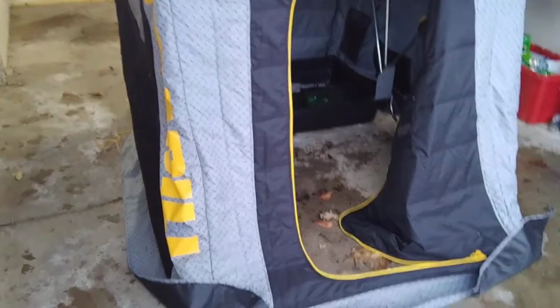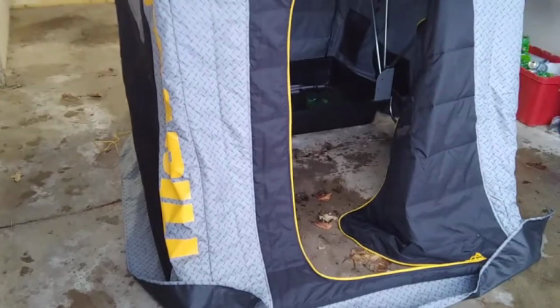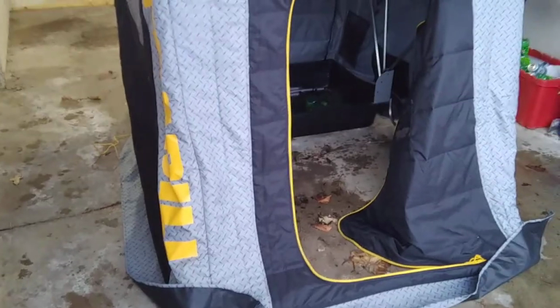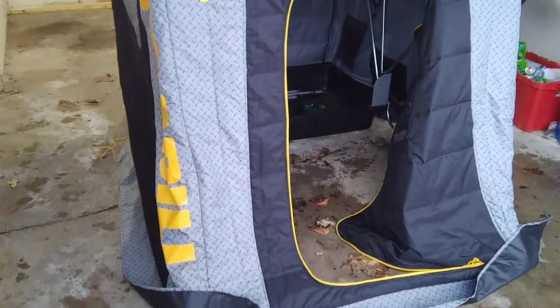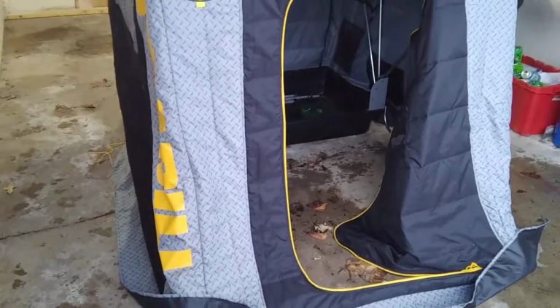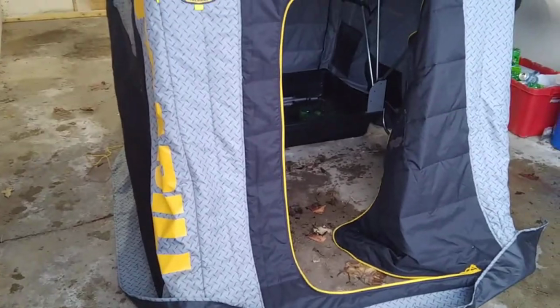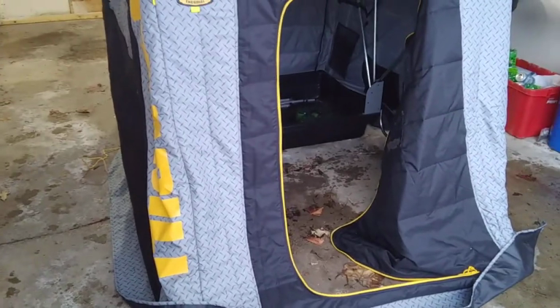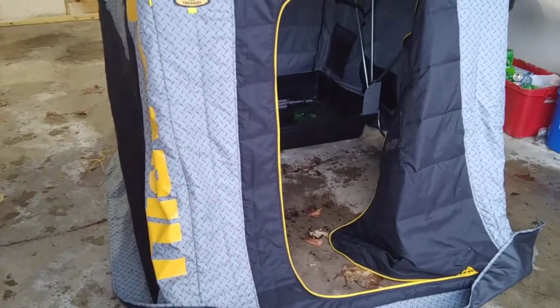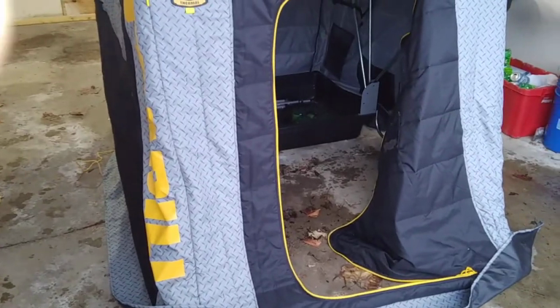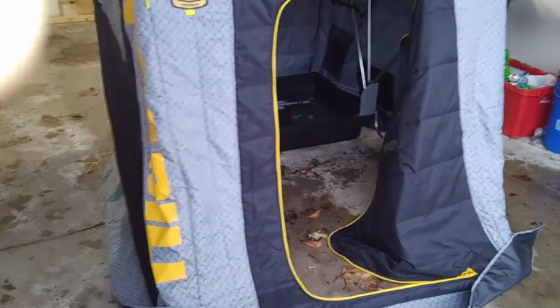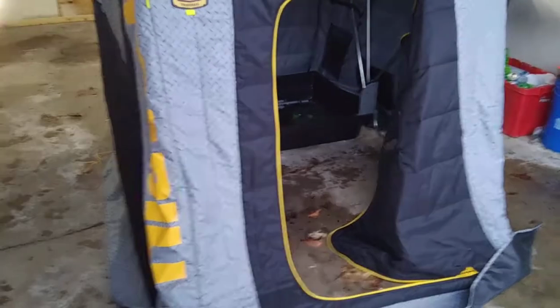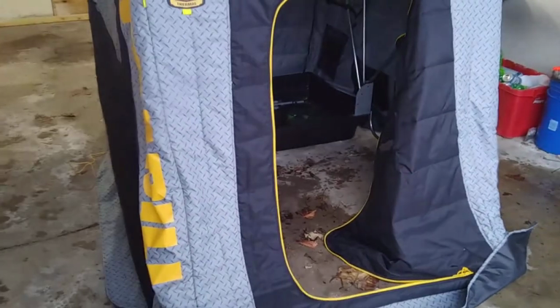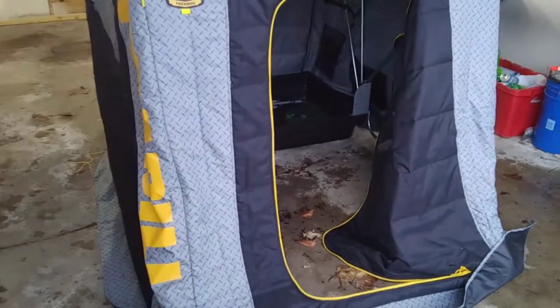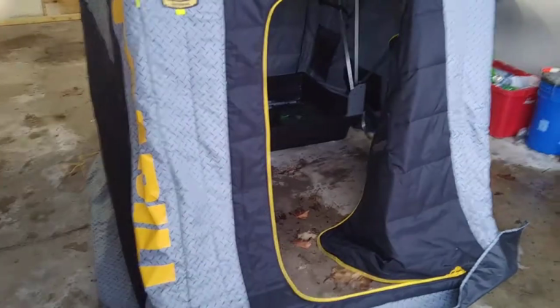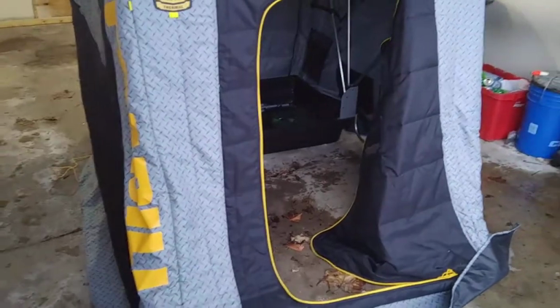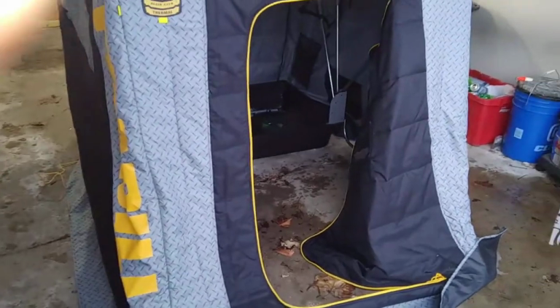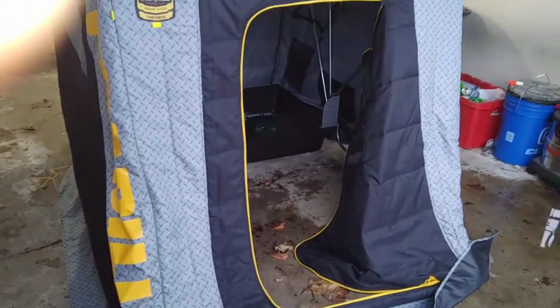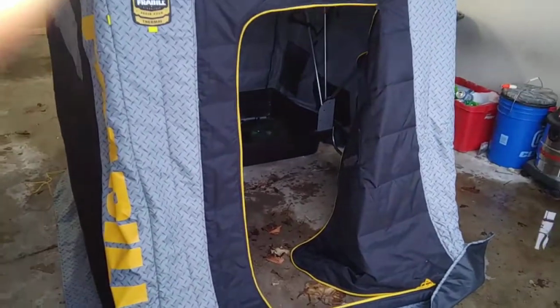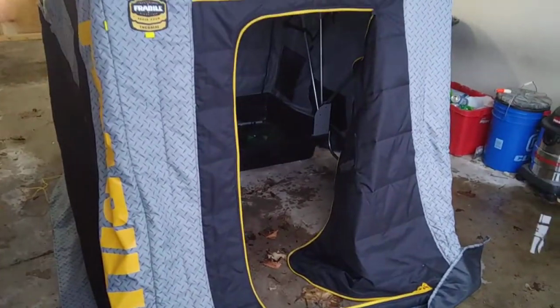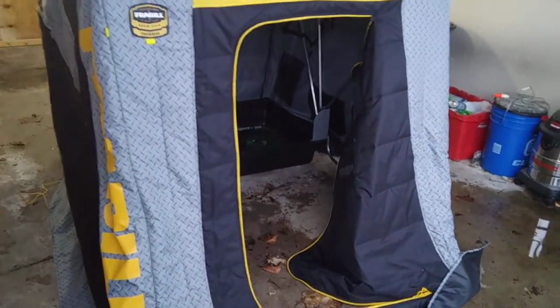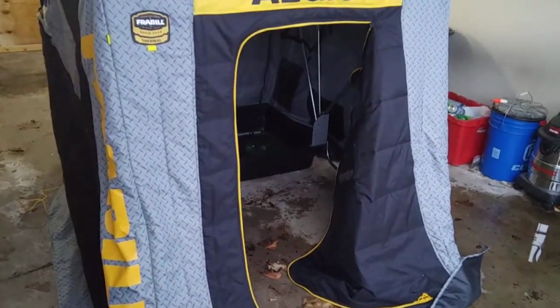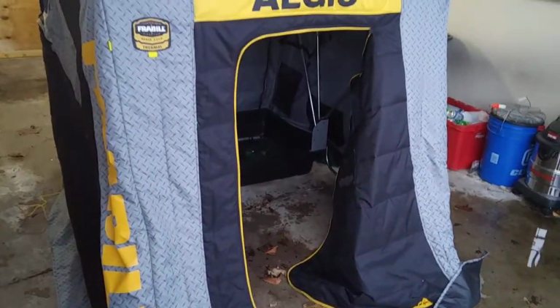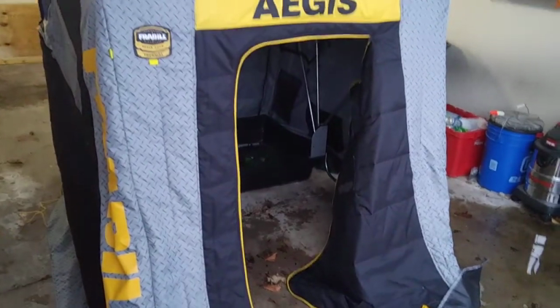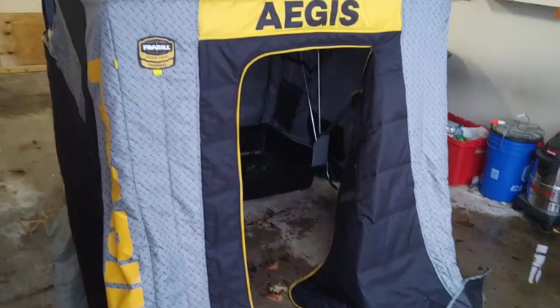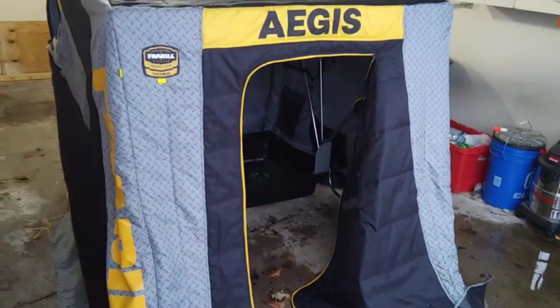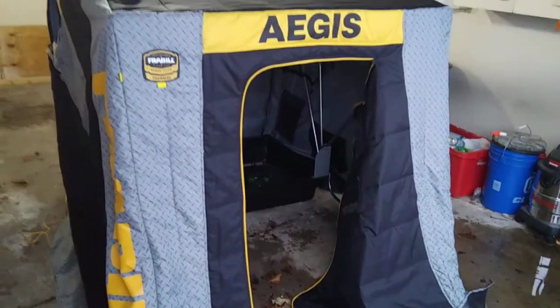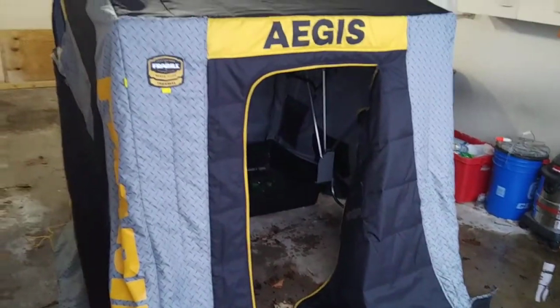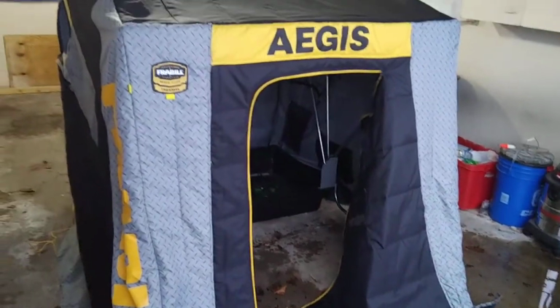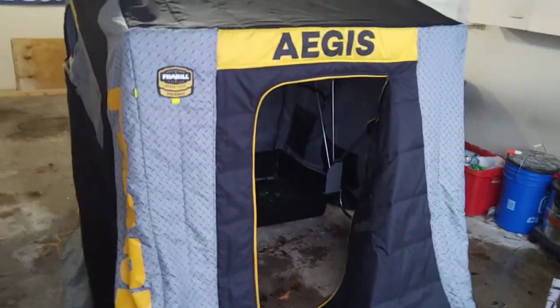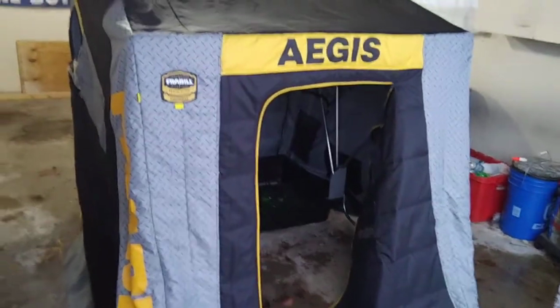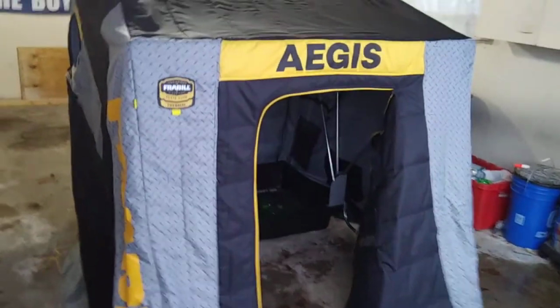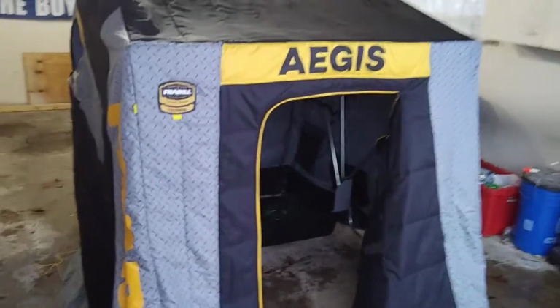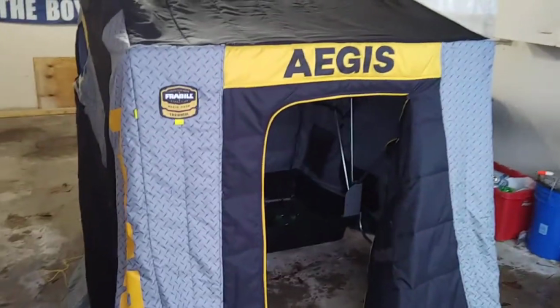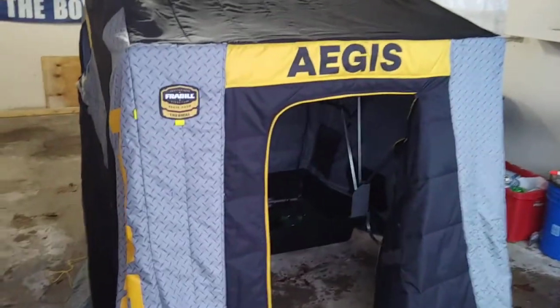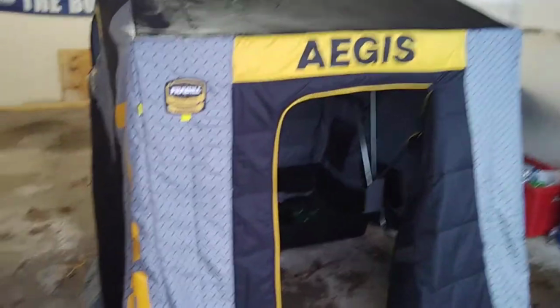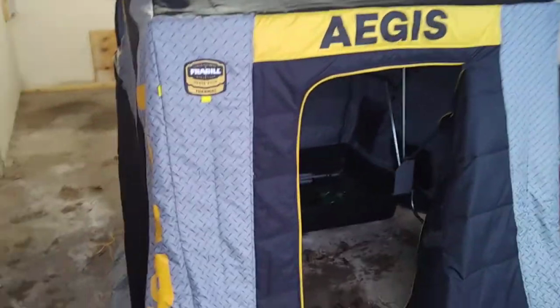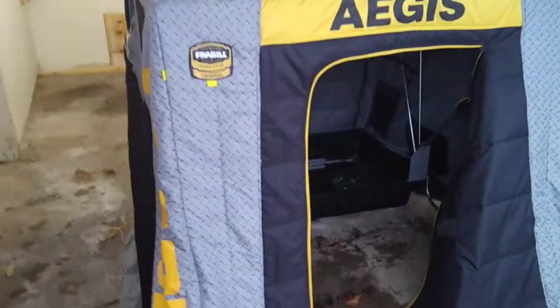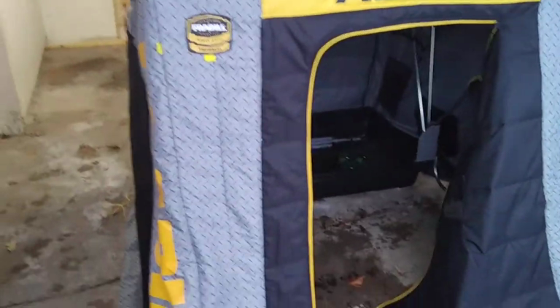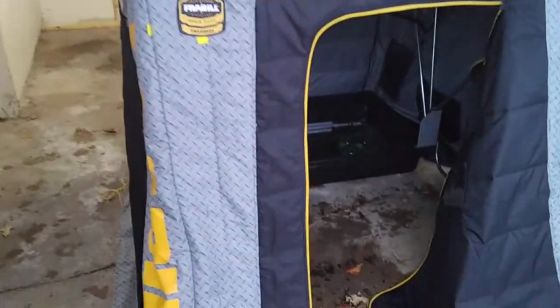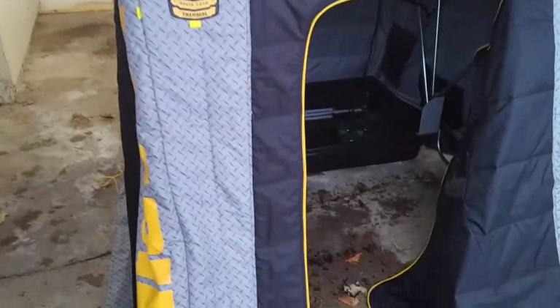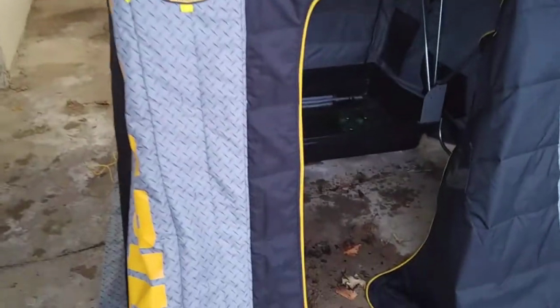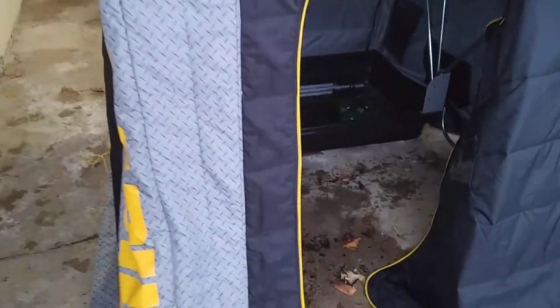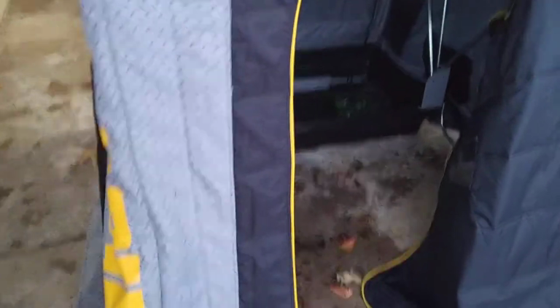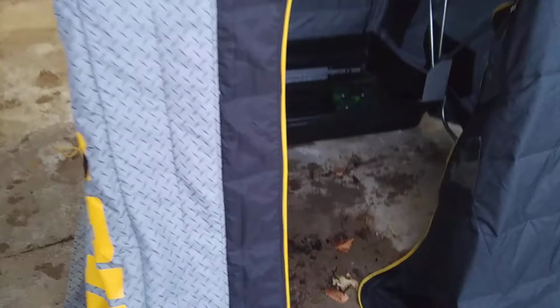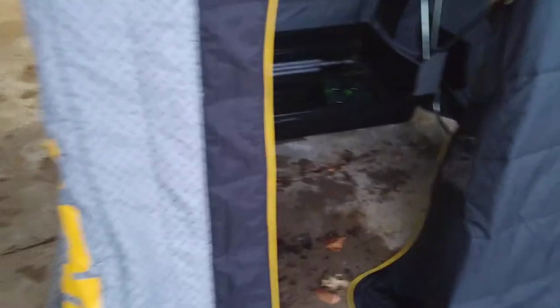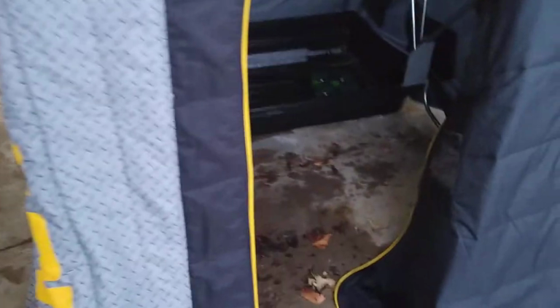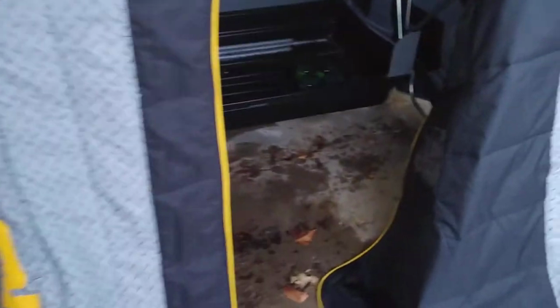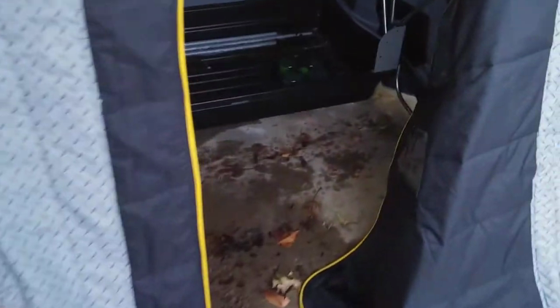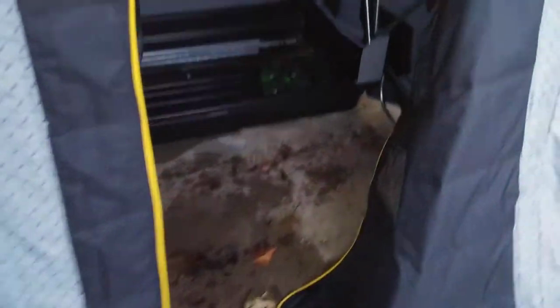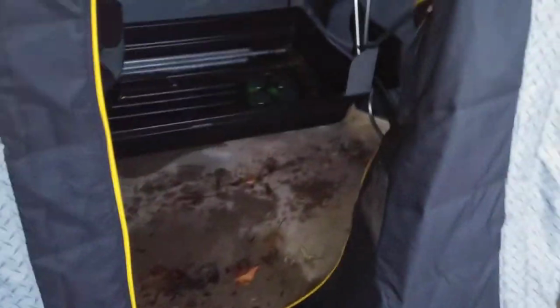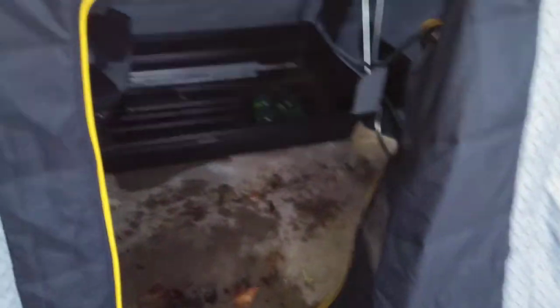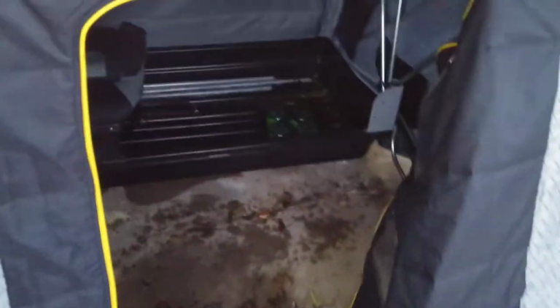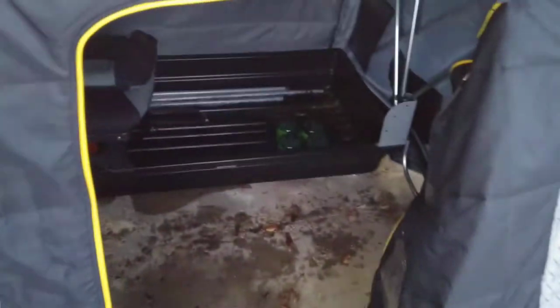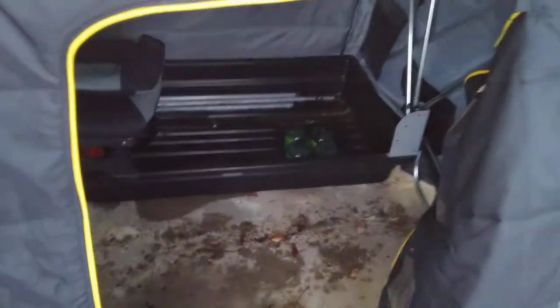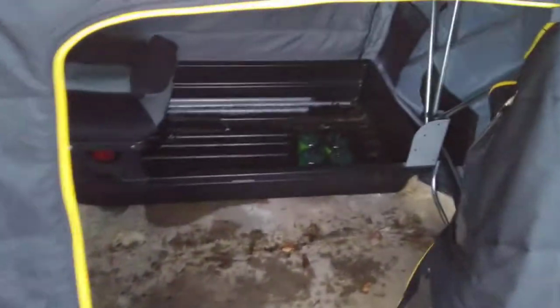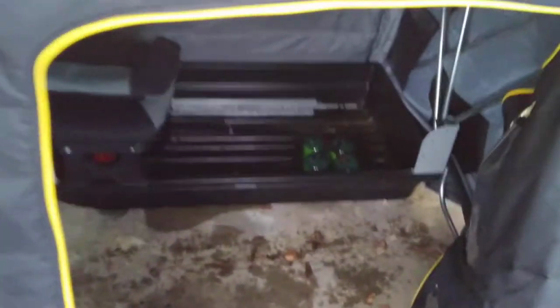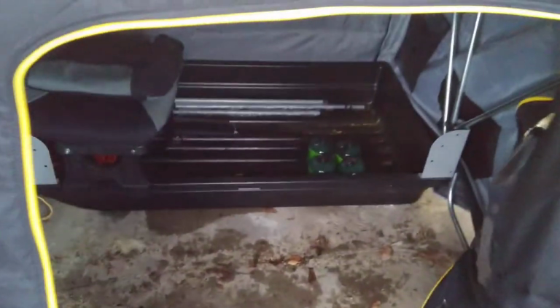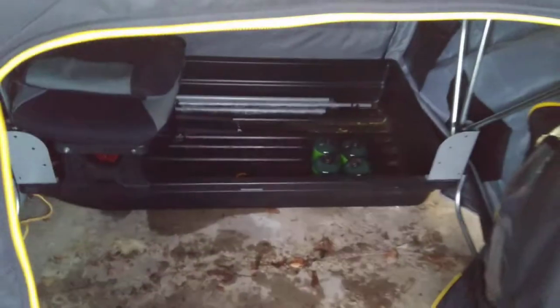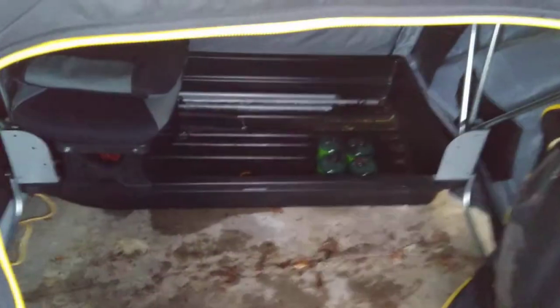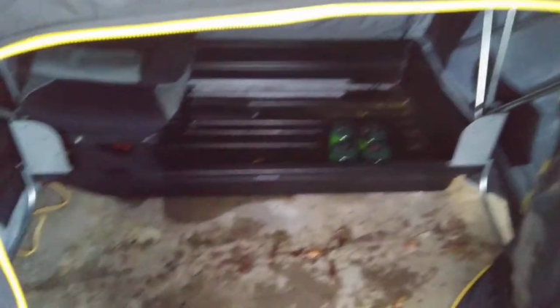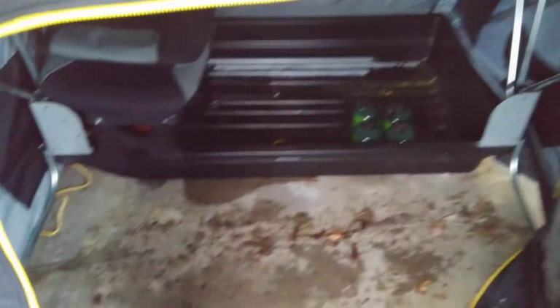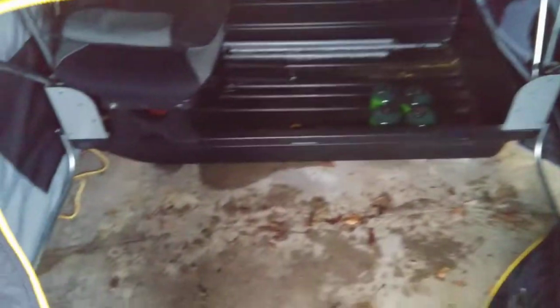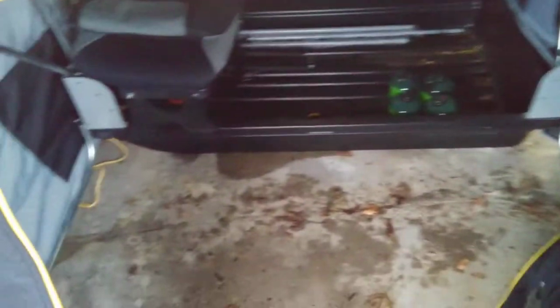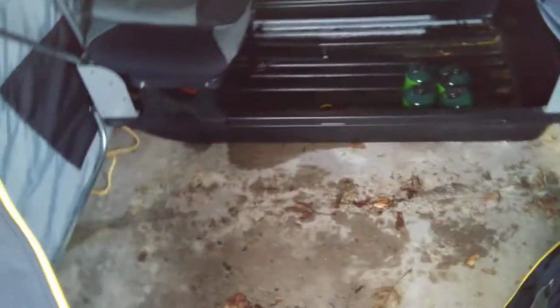Today I'm going to do a better review of my tent. It's snowing in this garage, like it was last time.